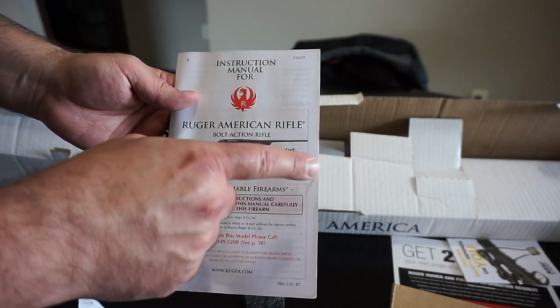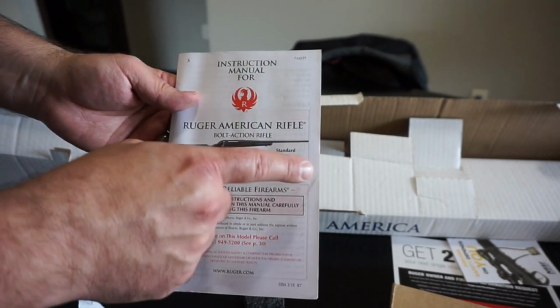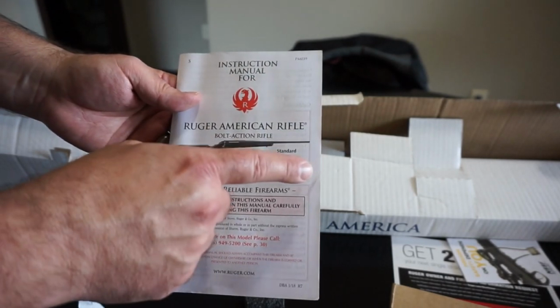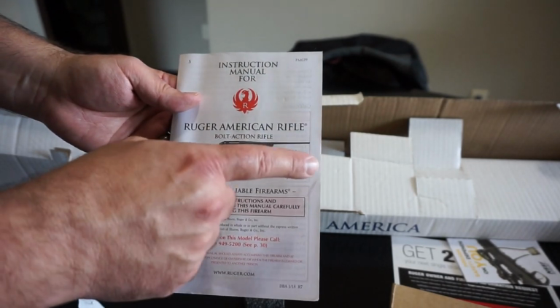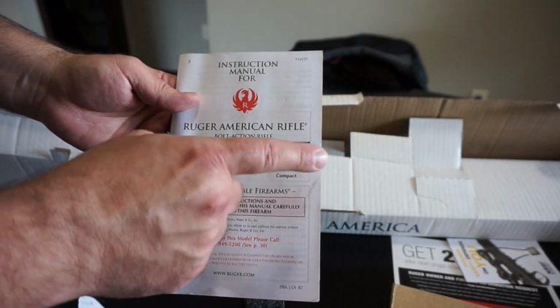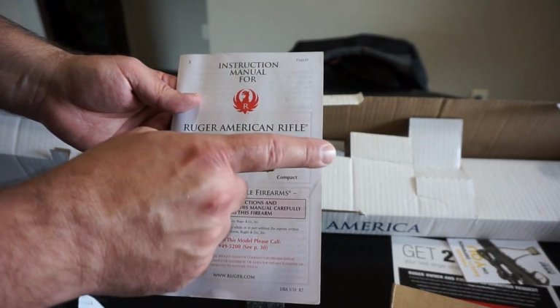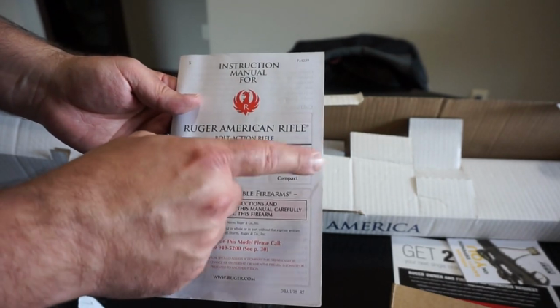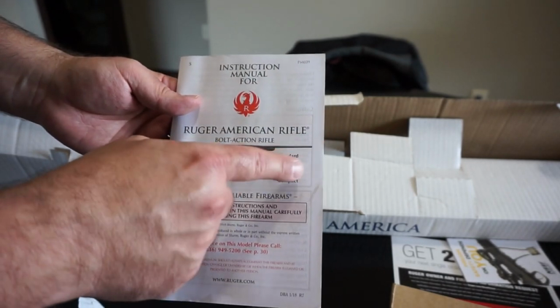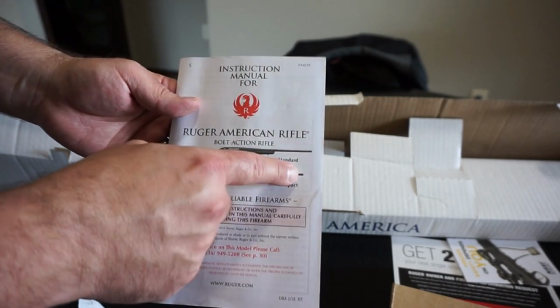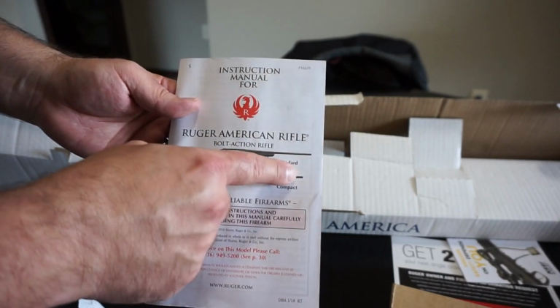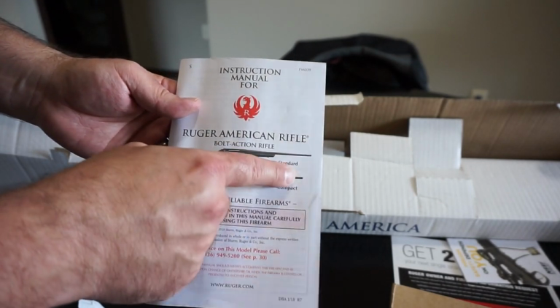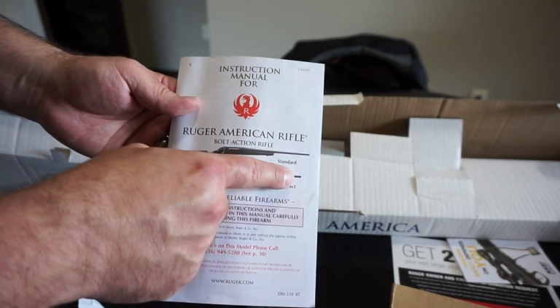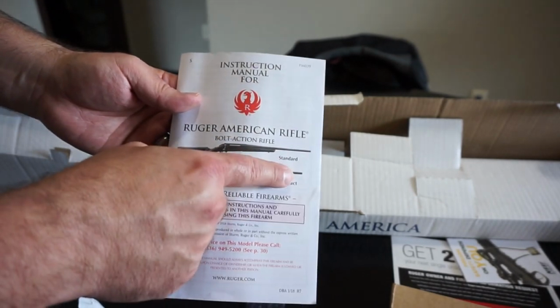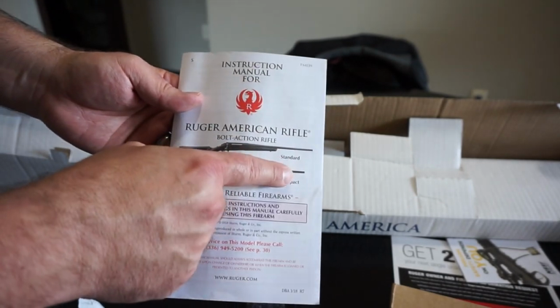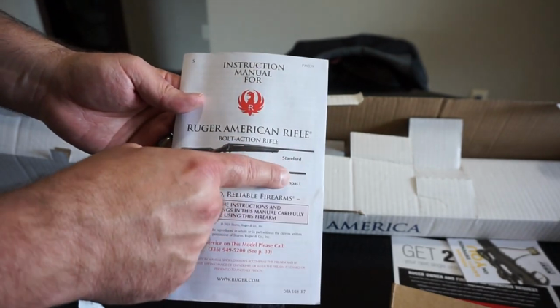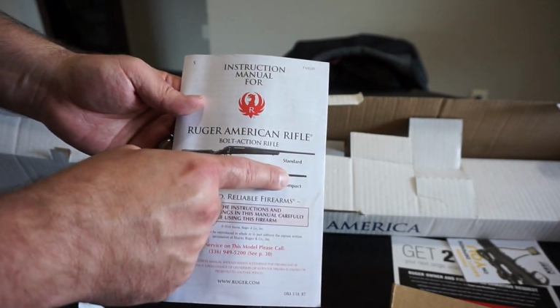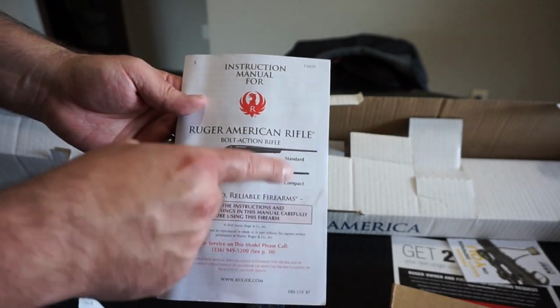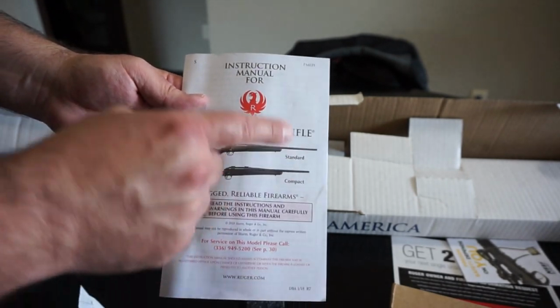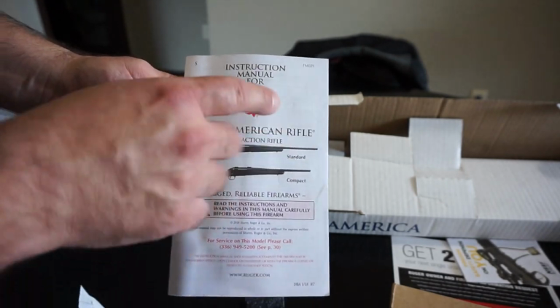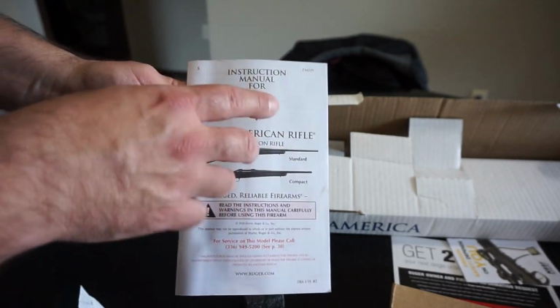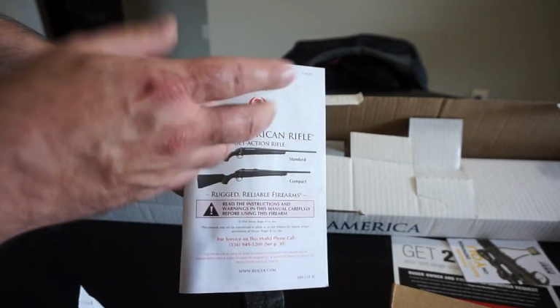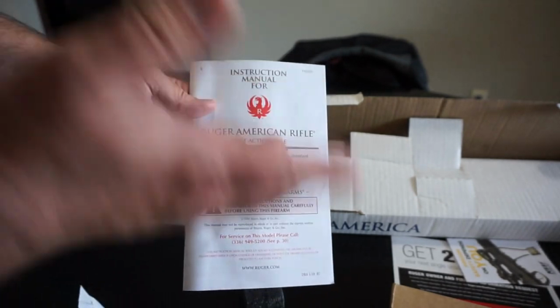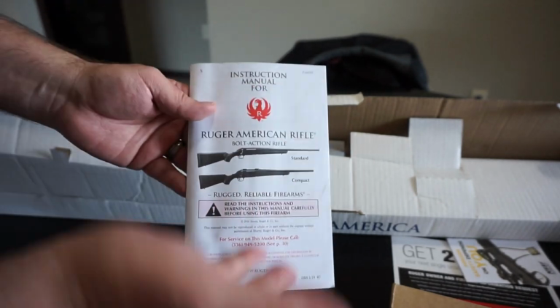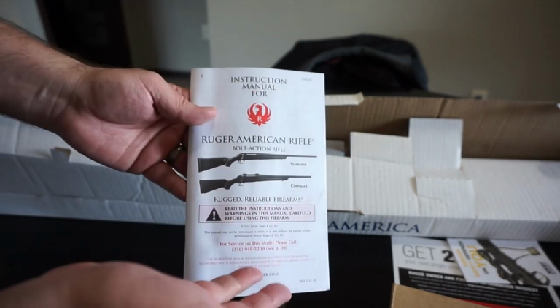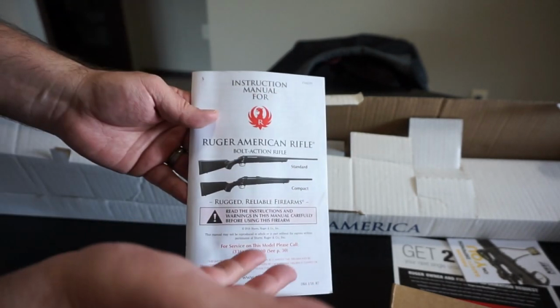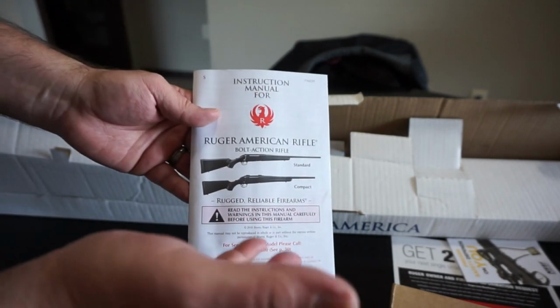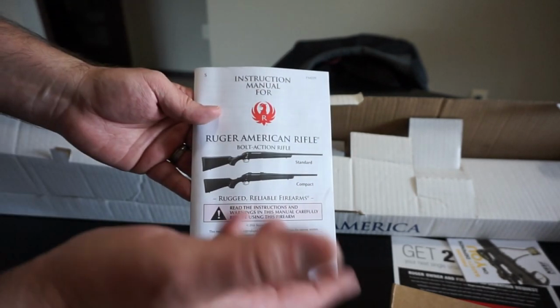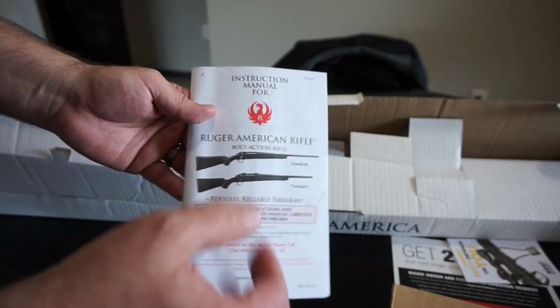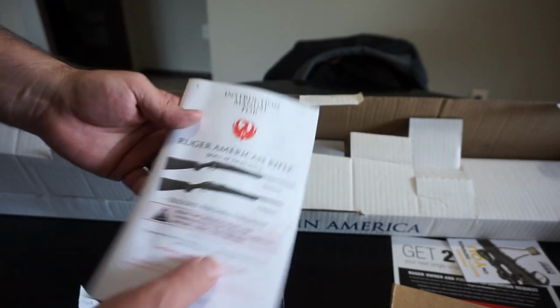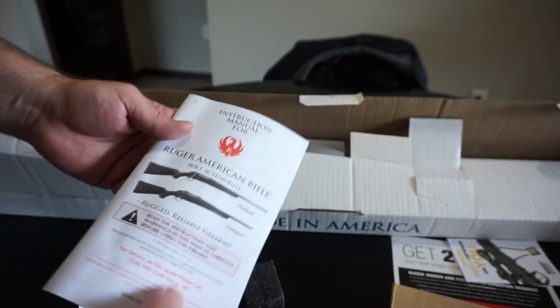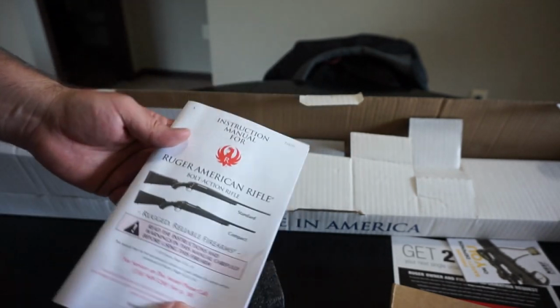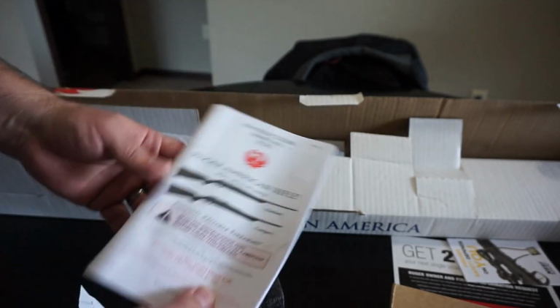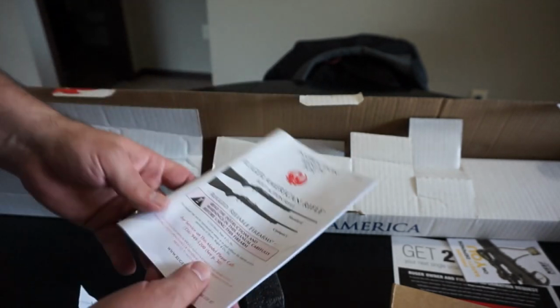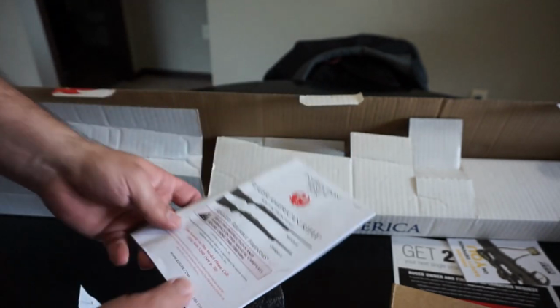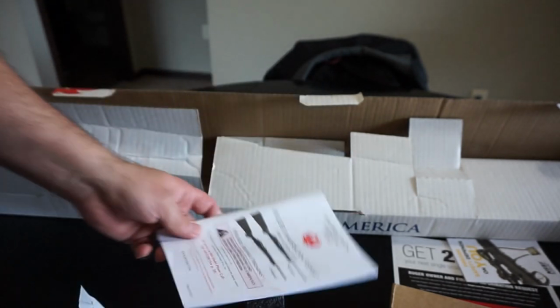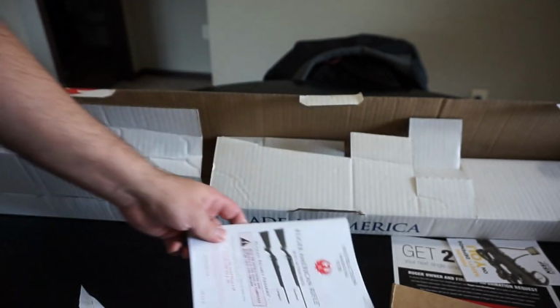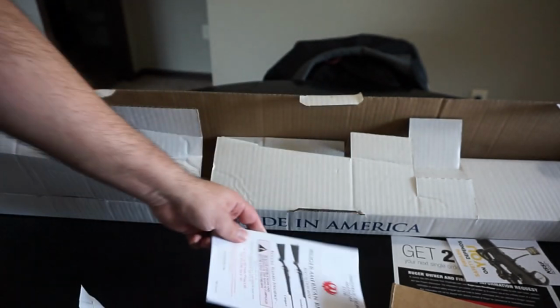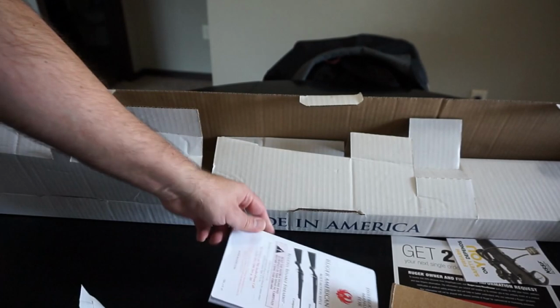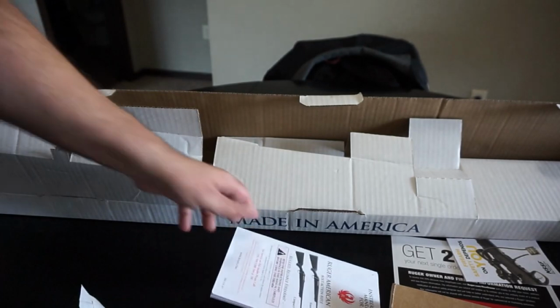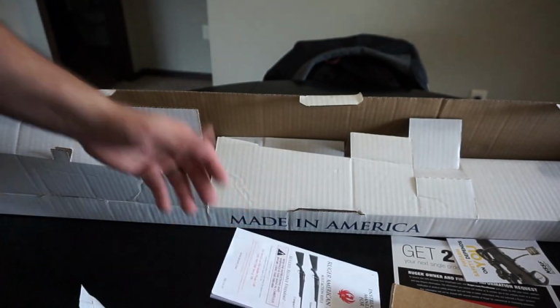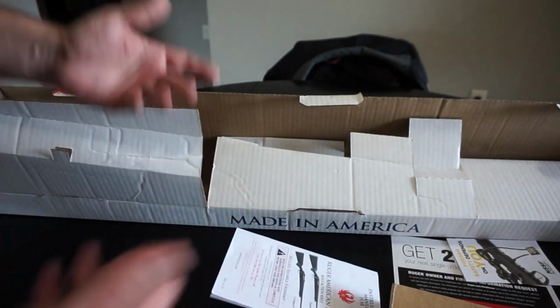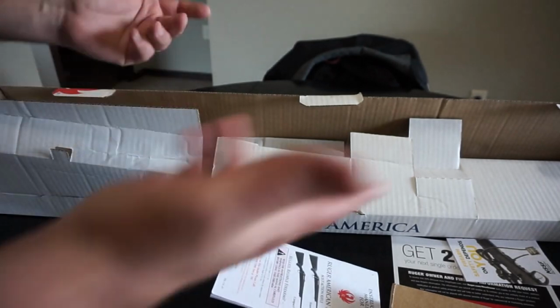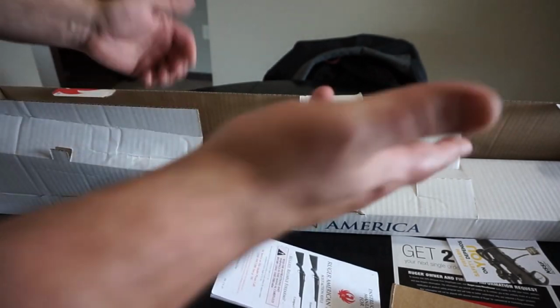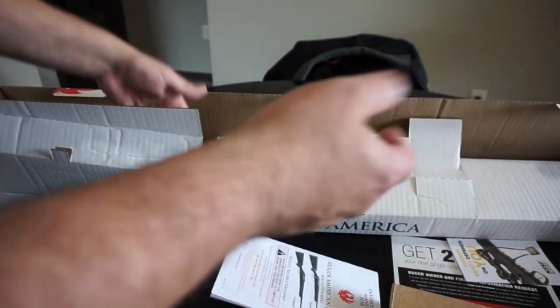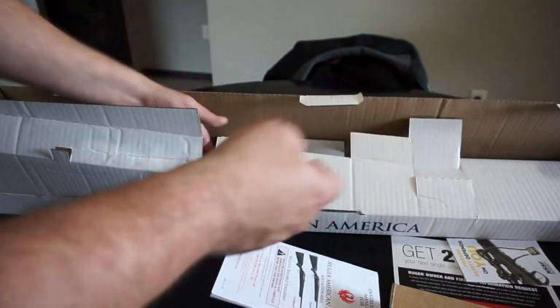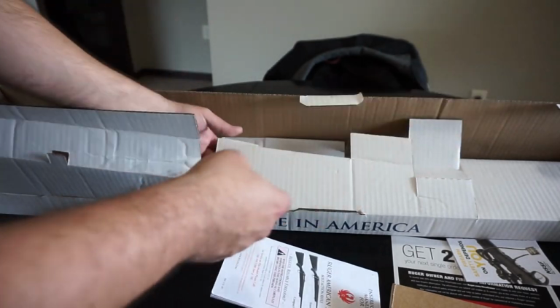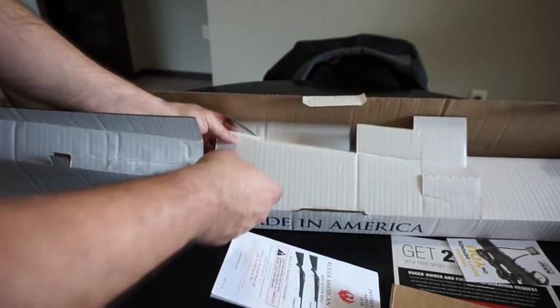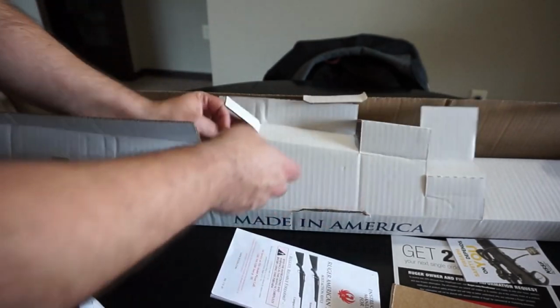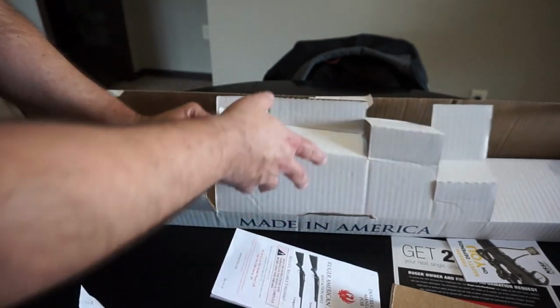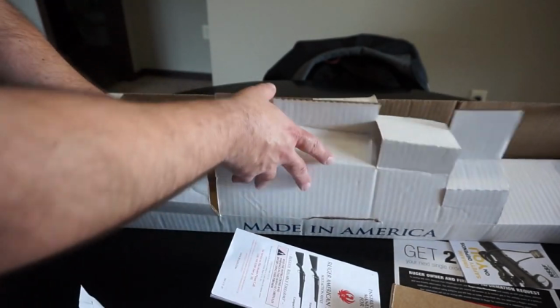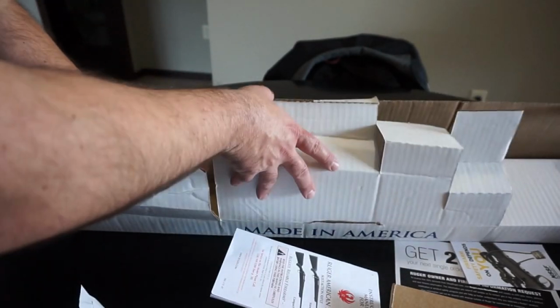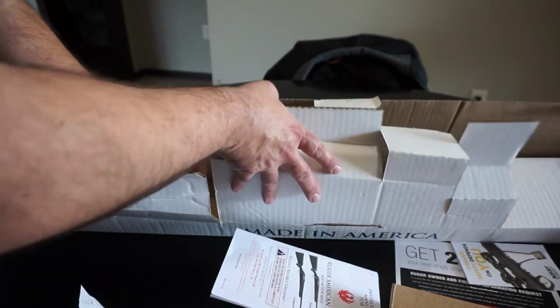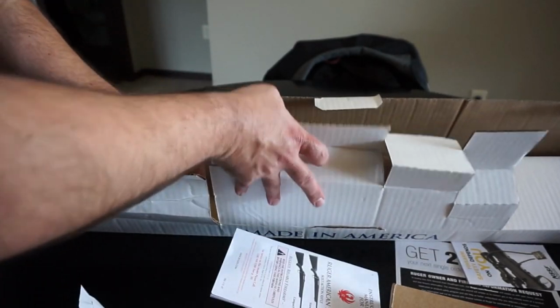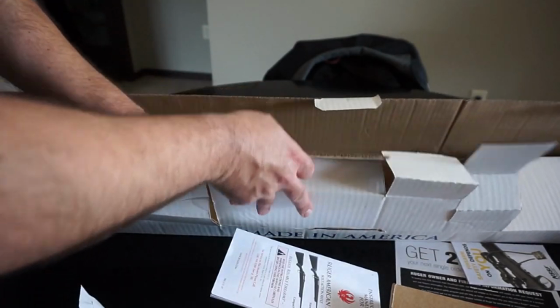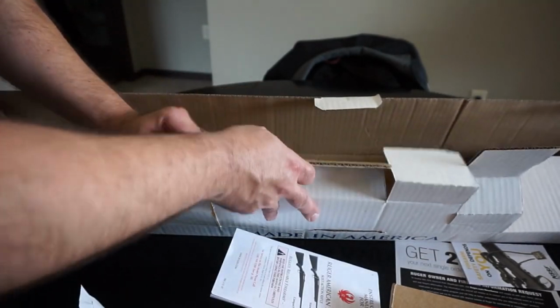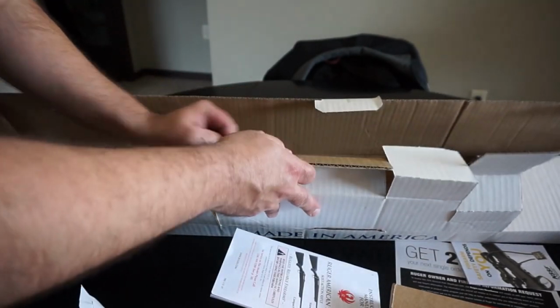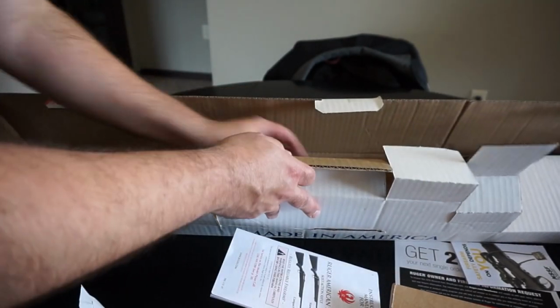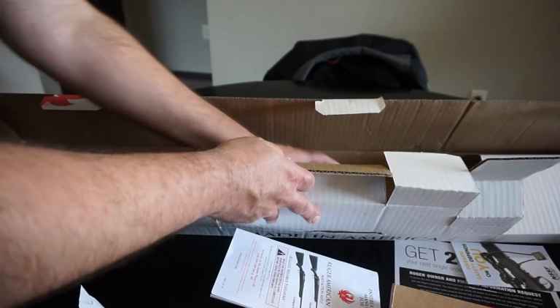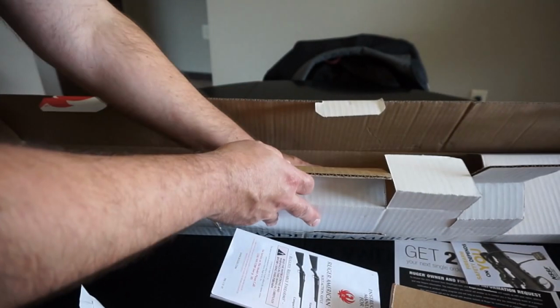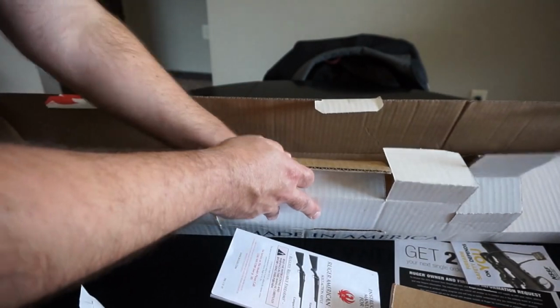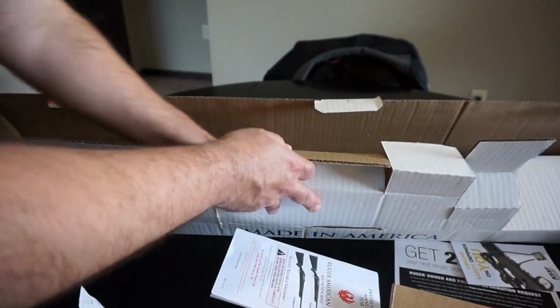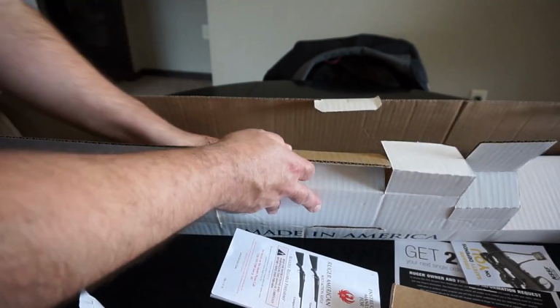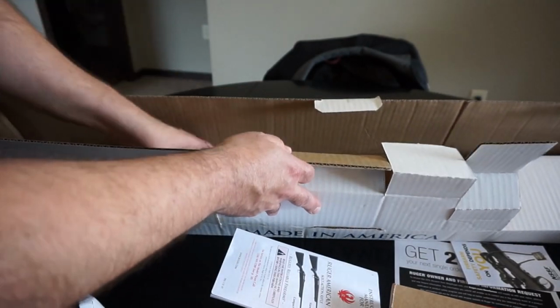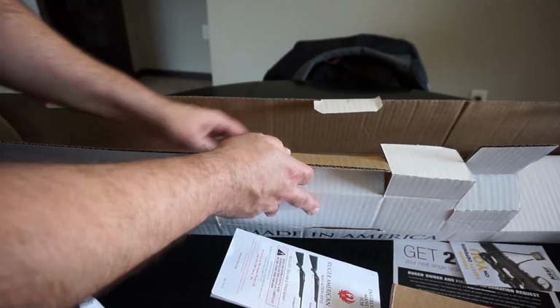Also, the compact model does not have the threaded barrel like the Ruger Ranch rifle does, so that was another reason why I went ahead and passed on it.